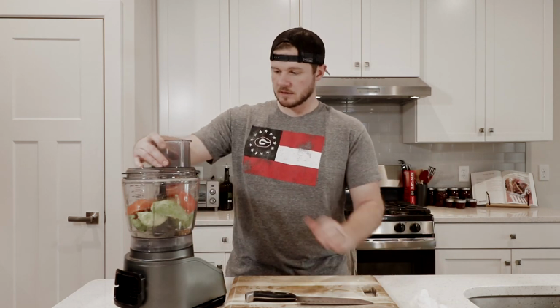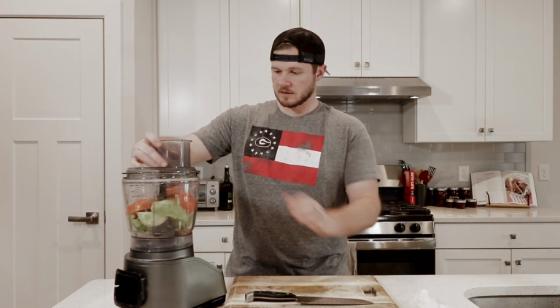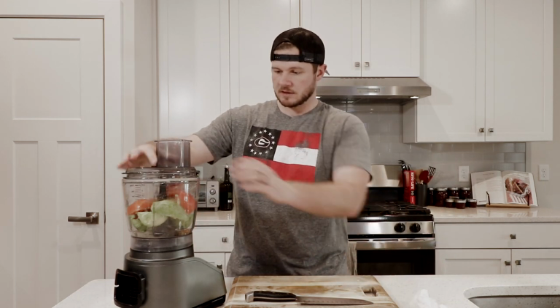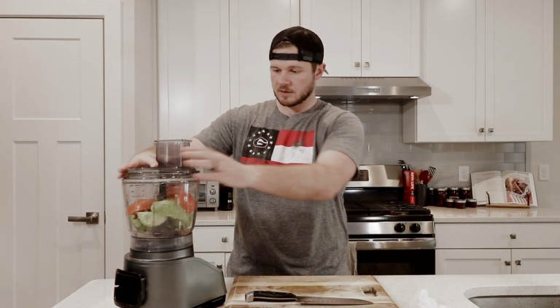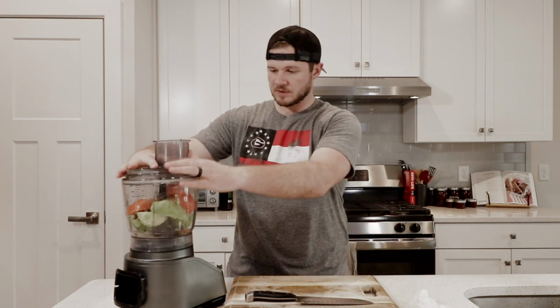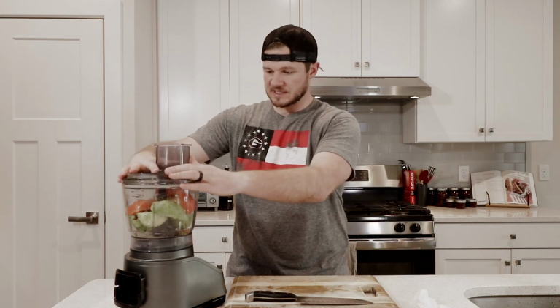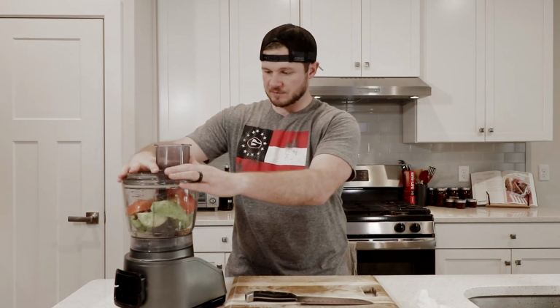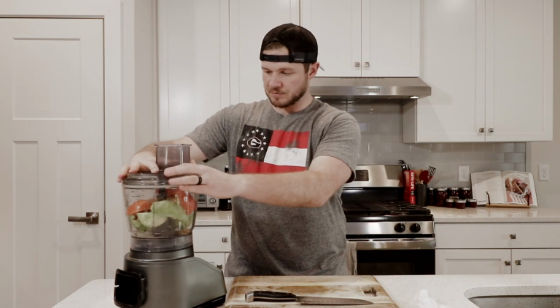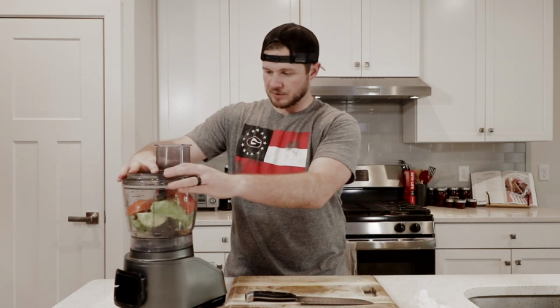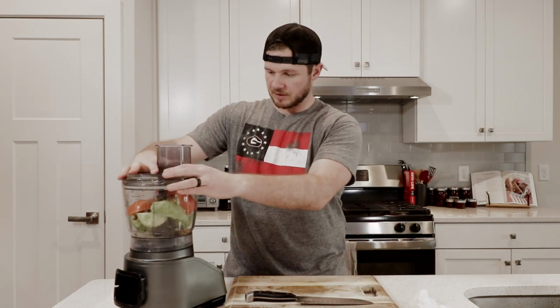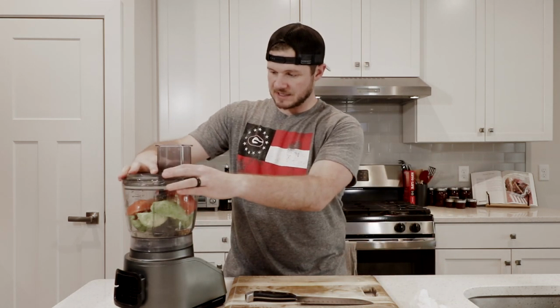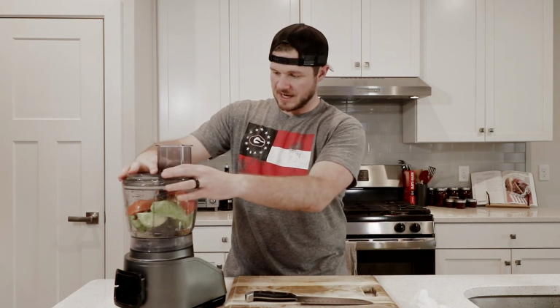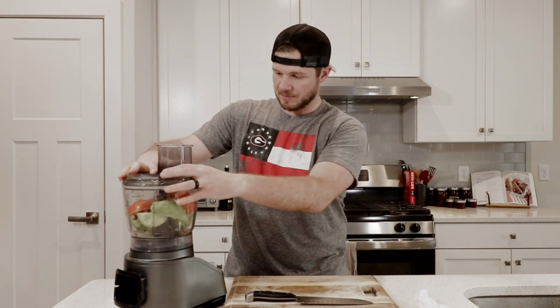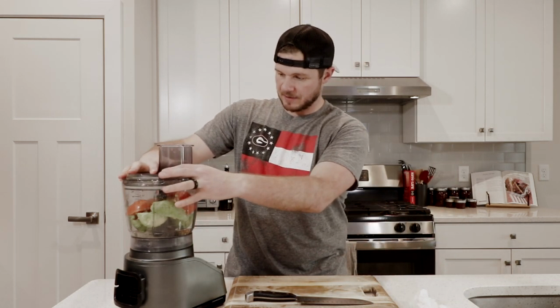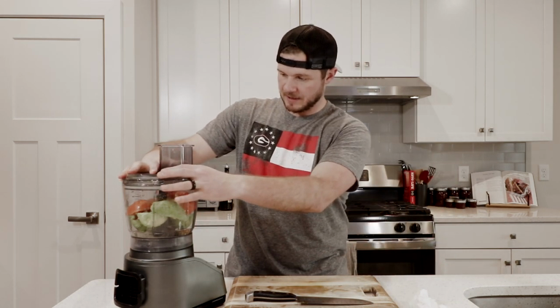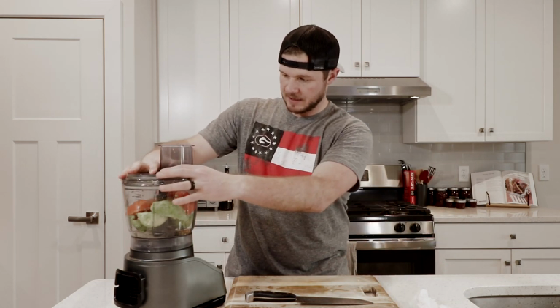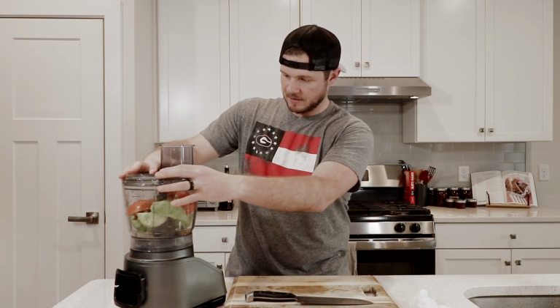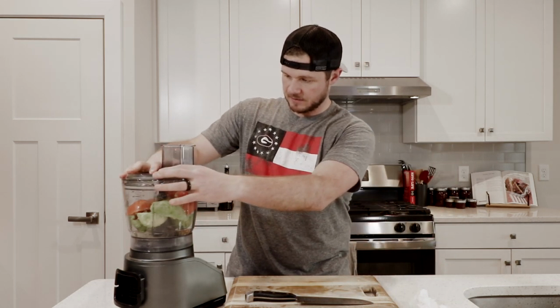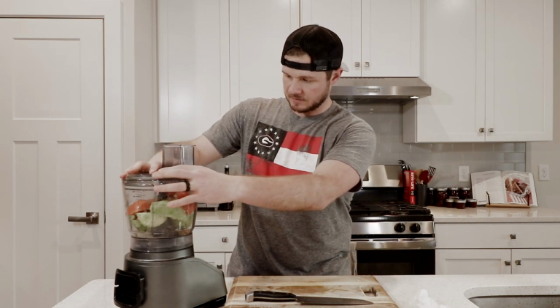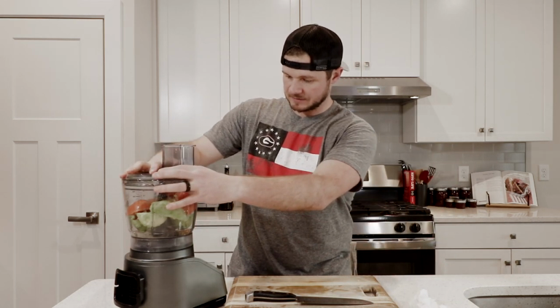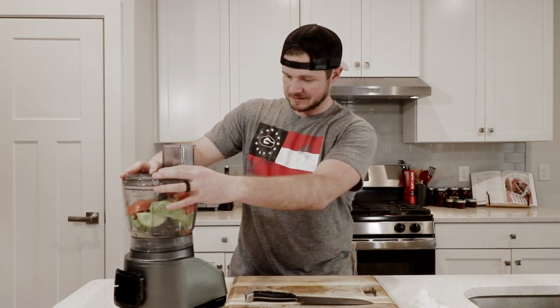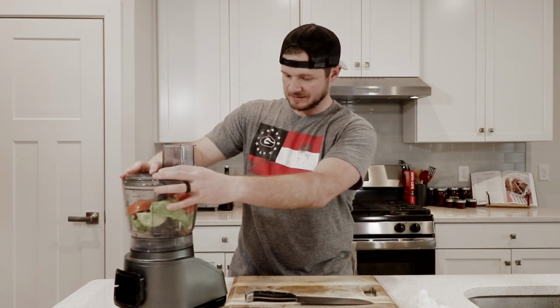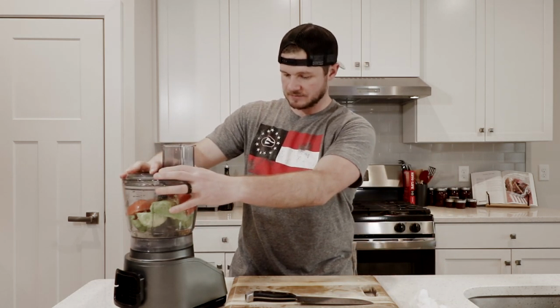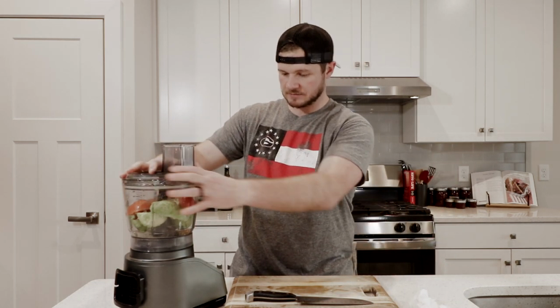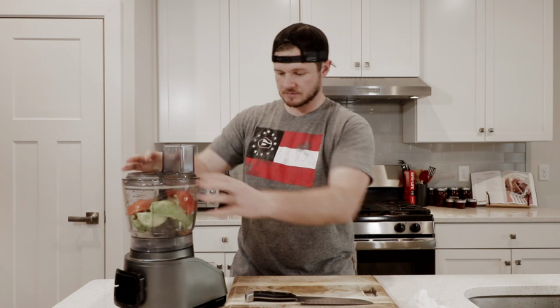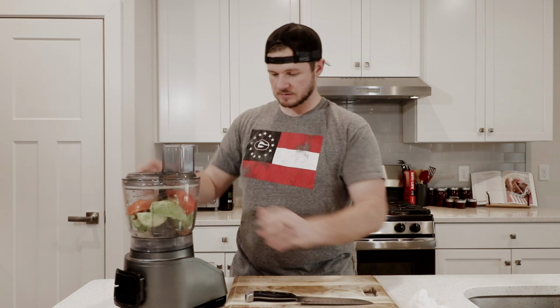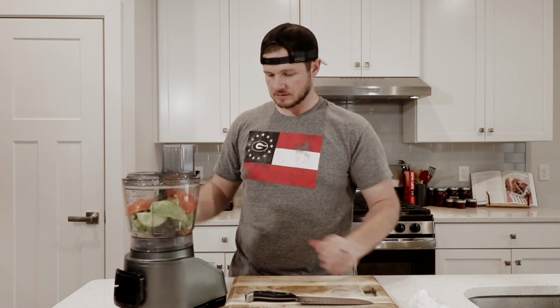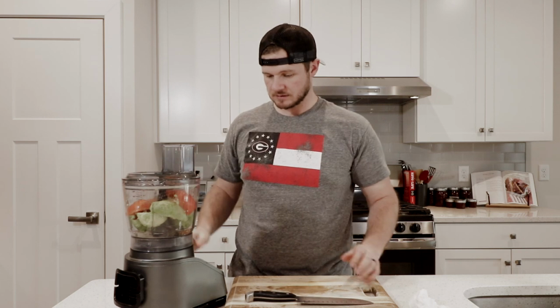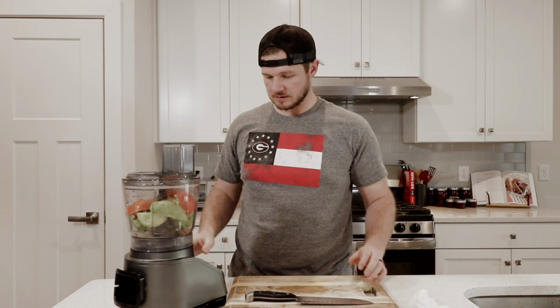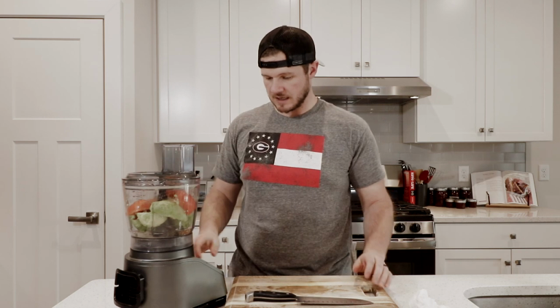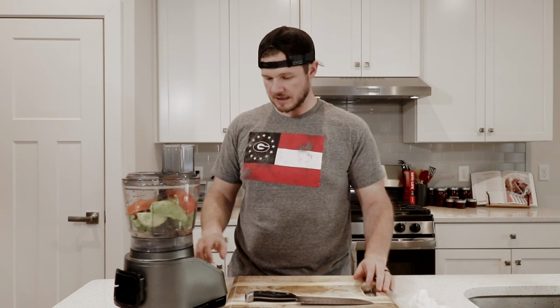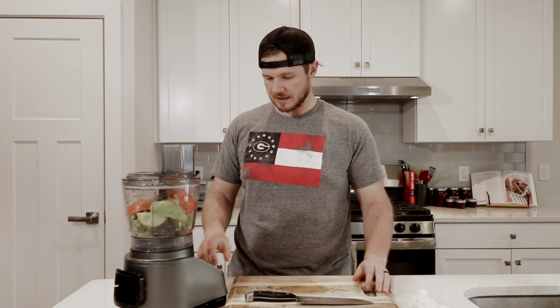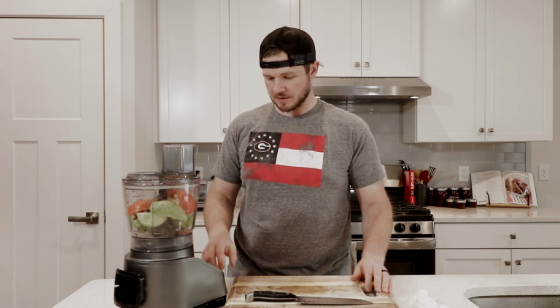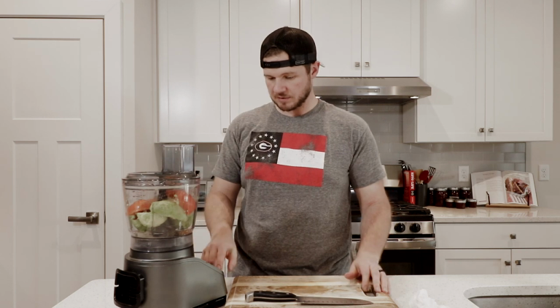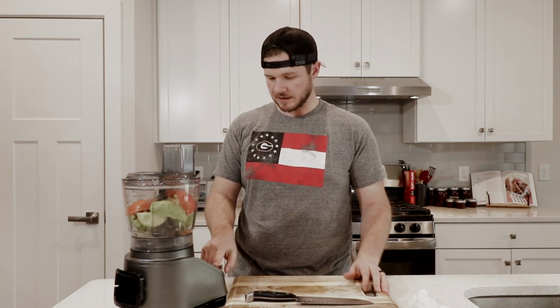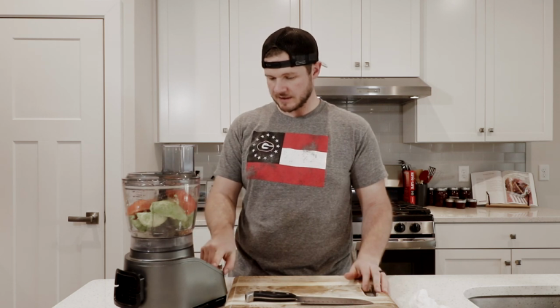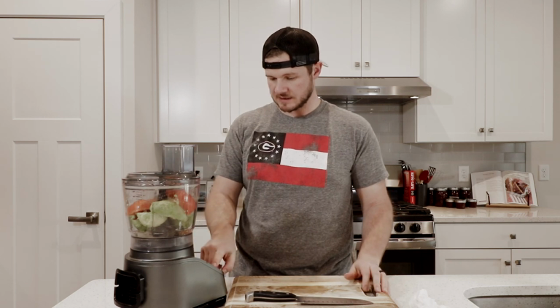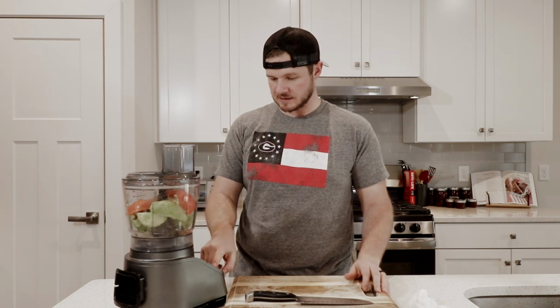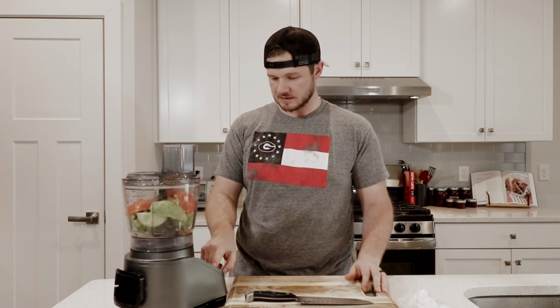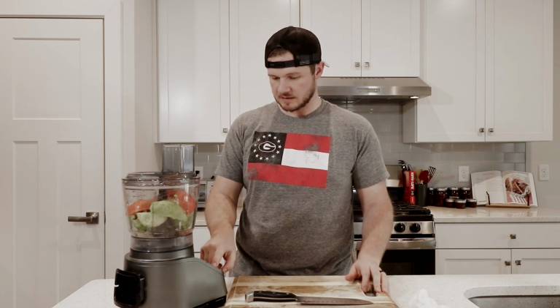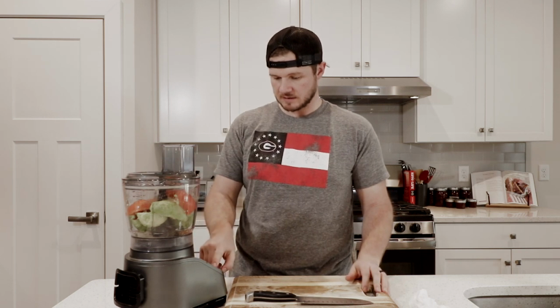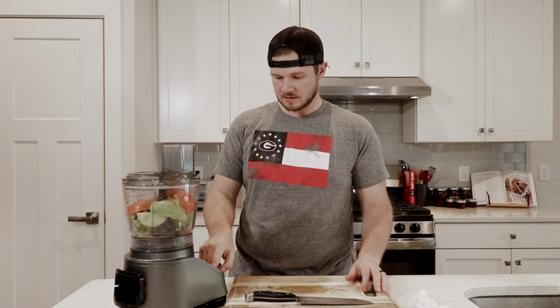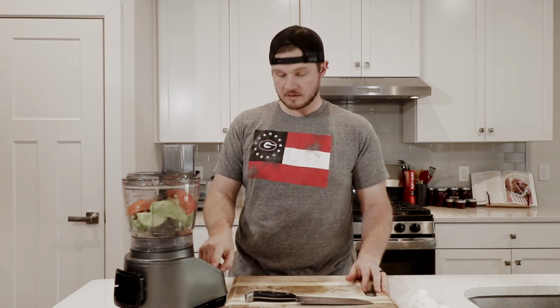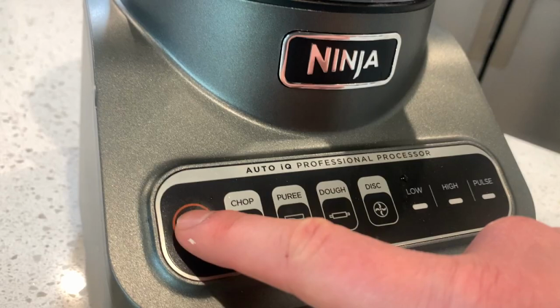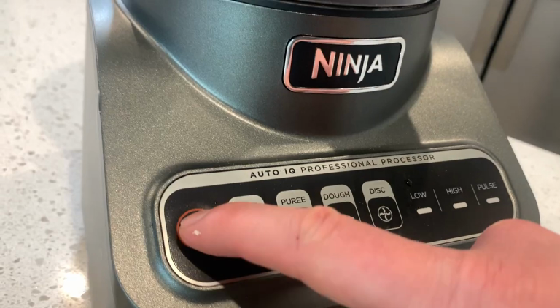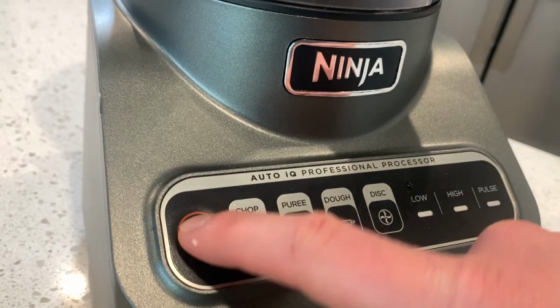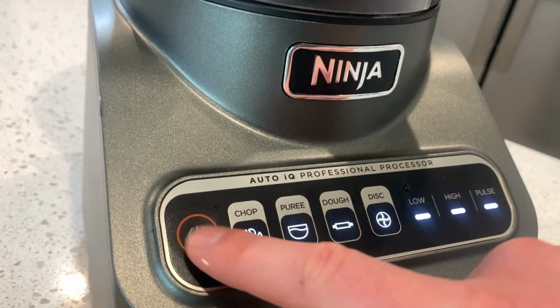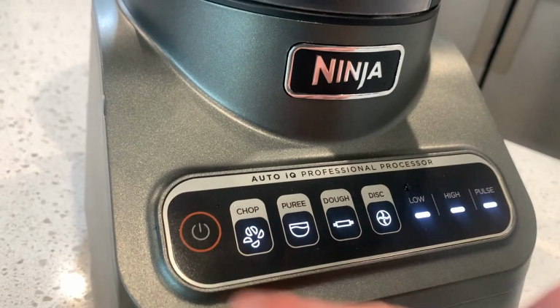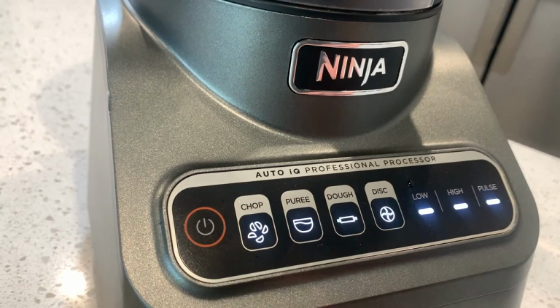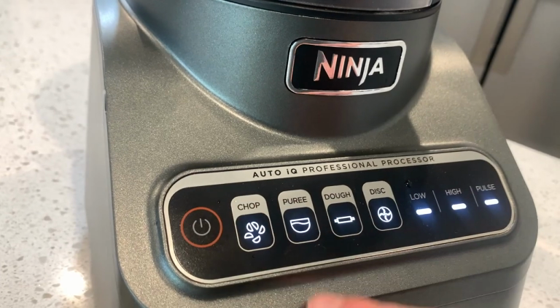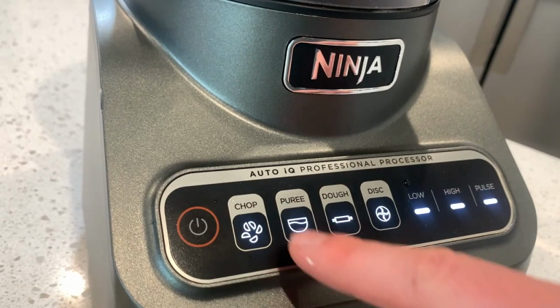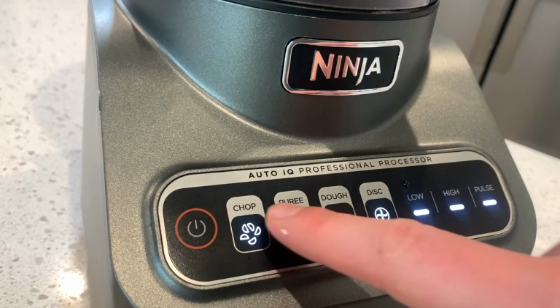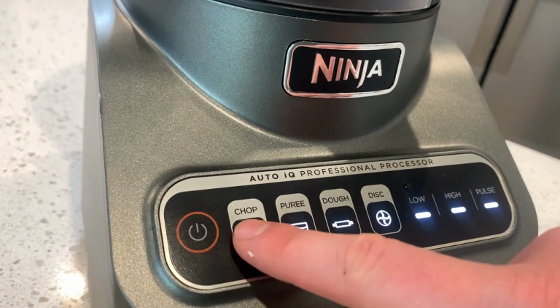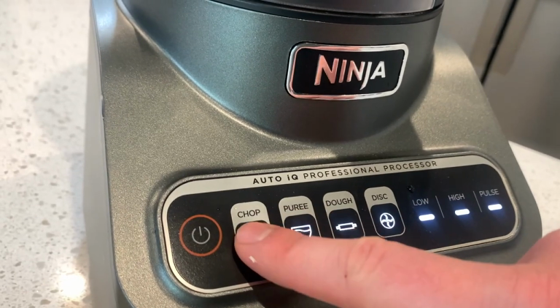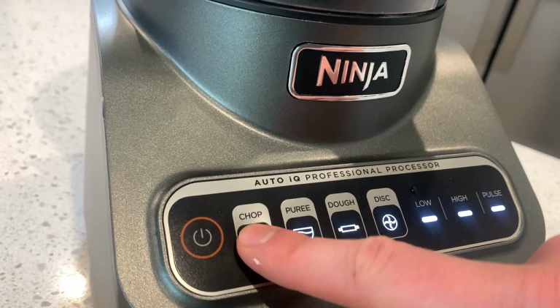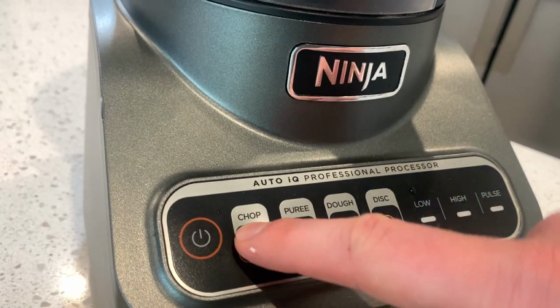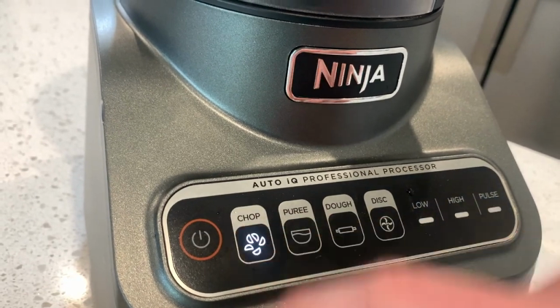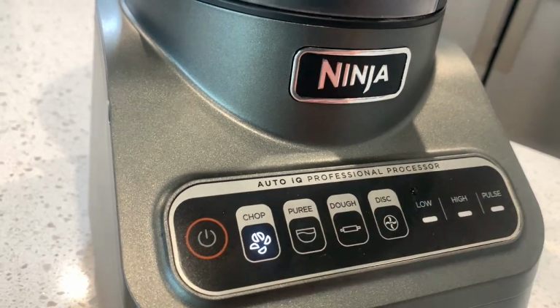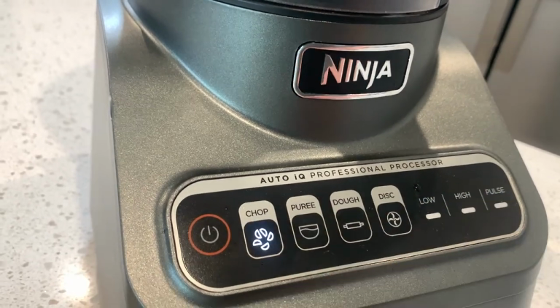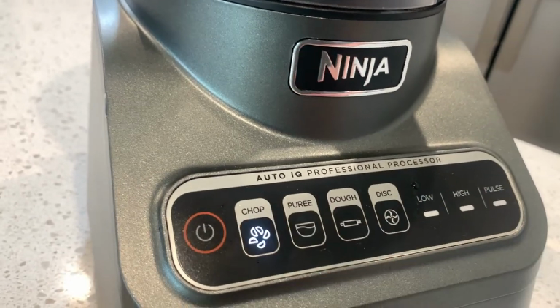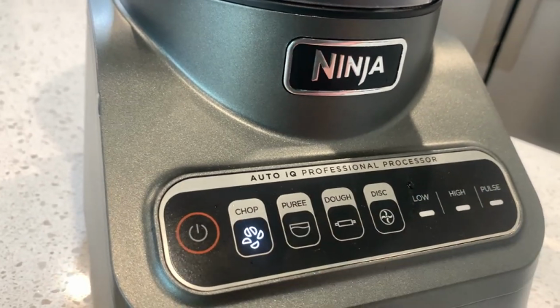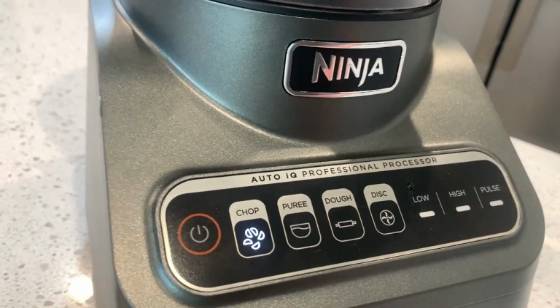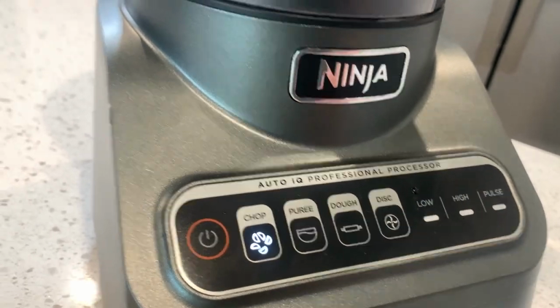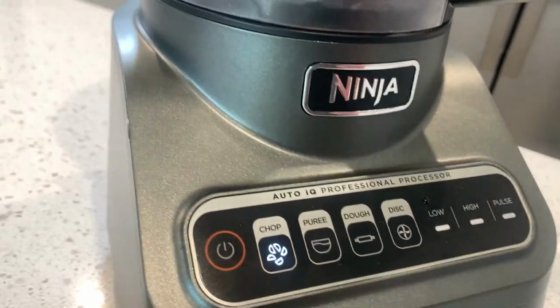Then we simply put our top on here, lock it into place, turn the power on, and then blend.